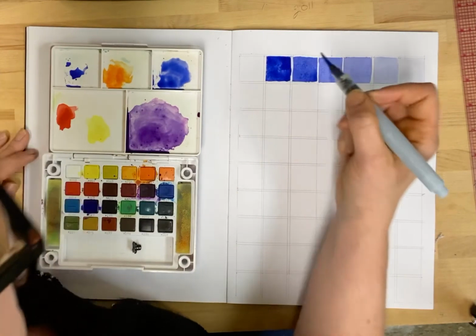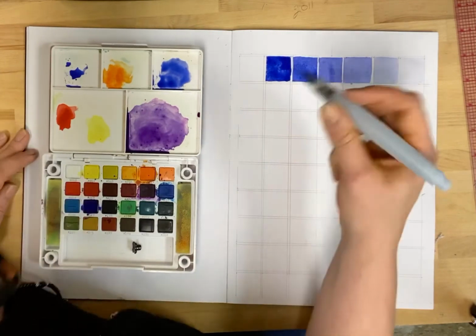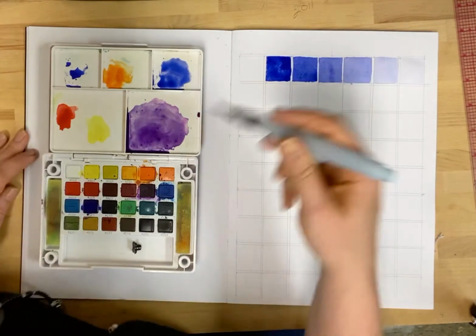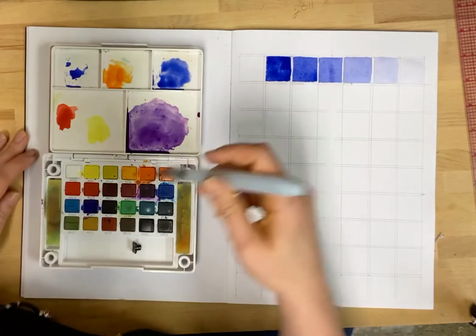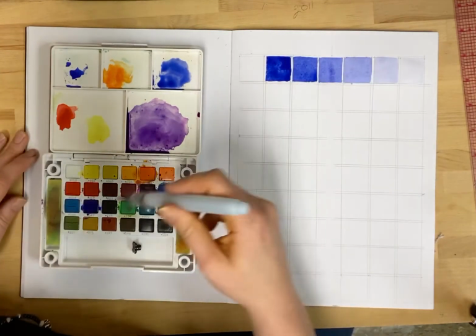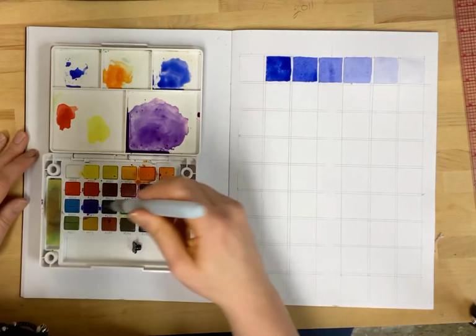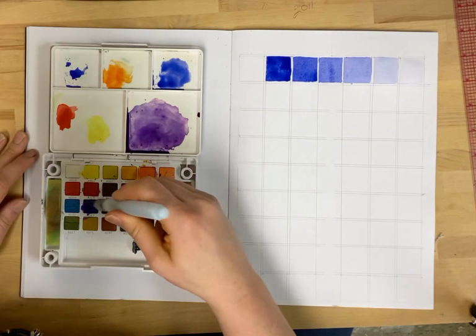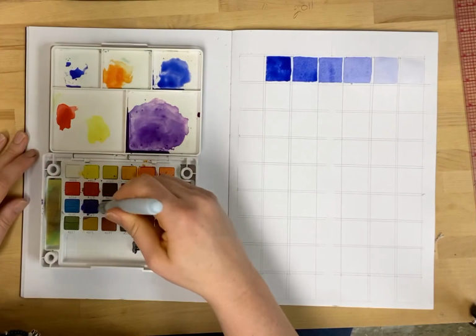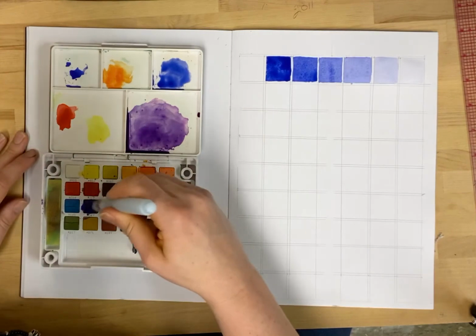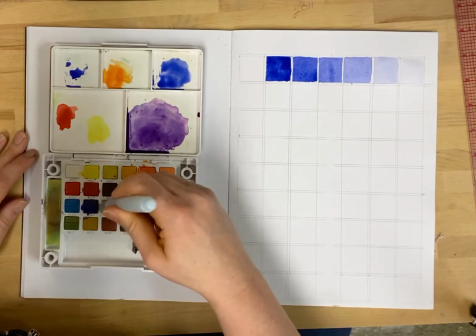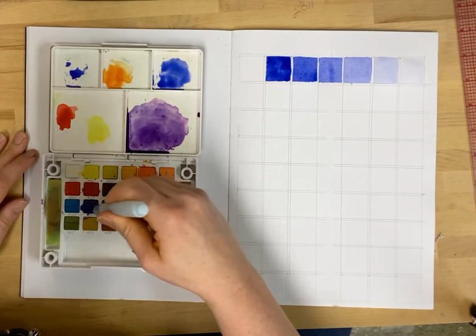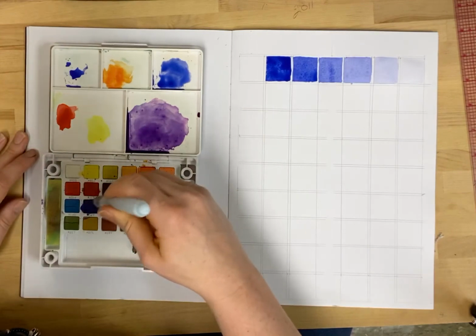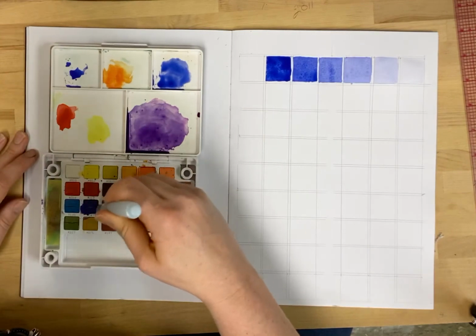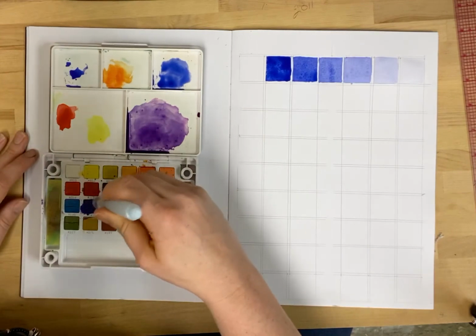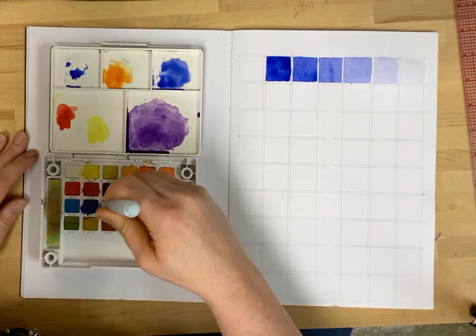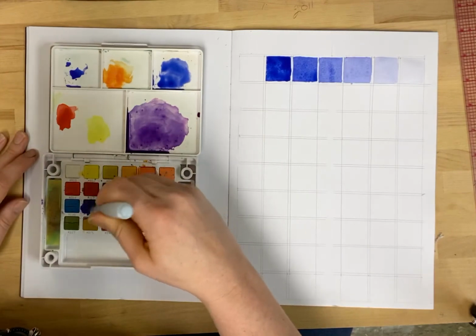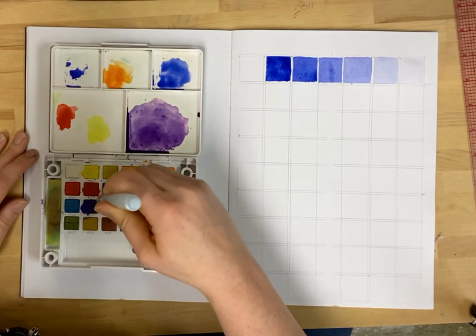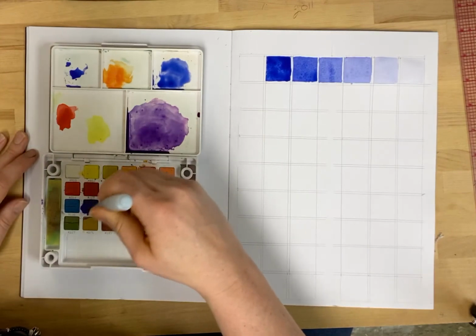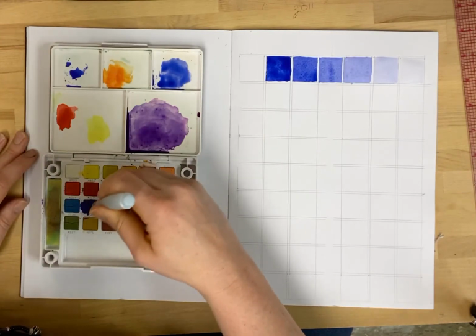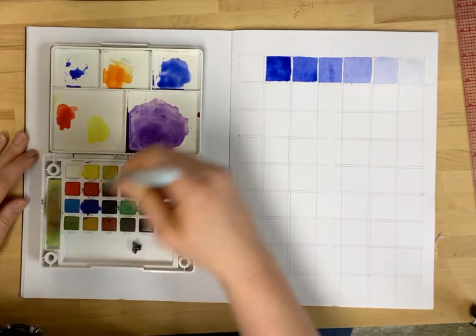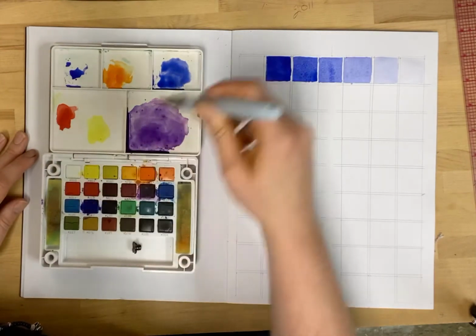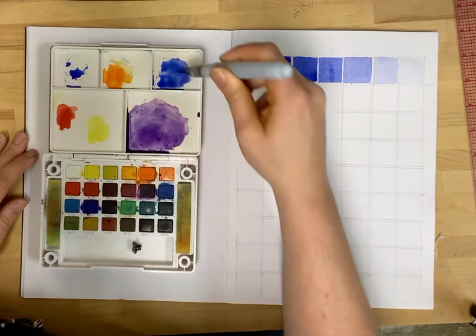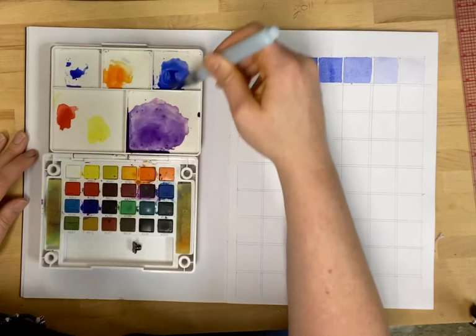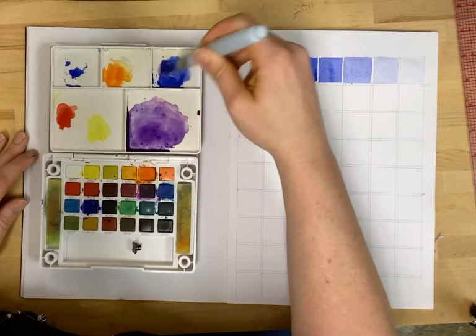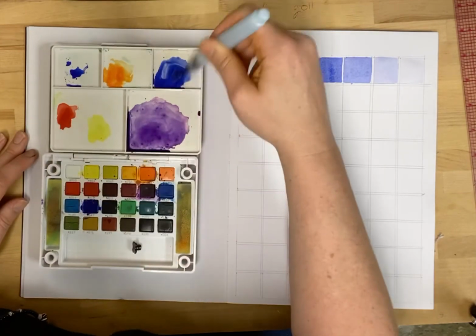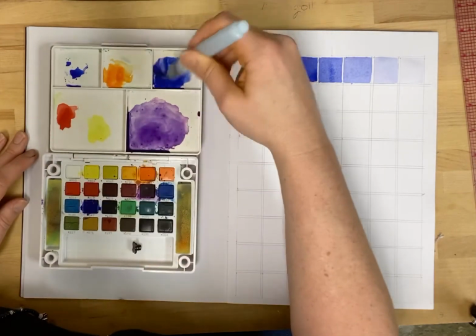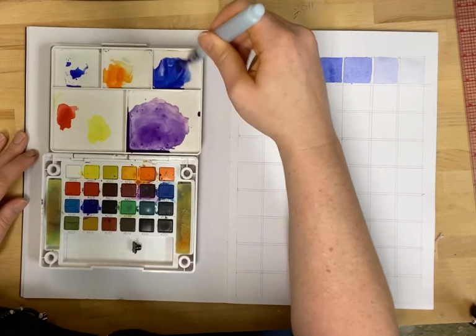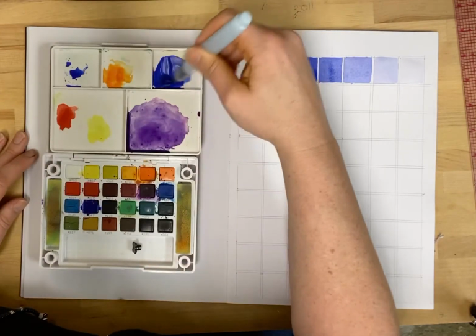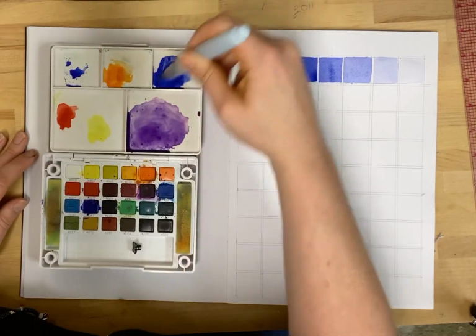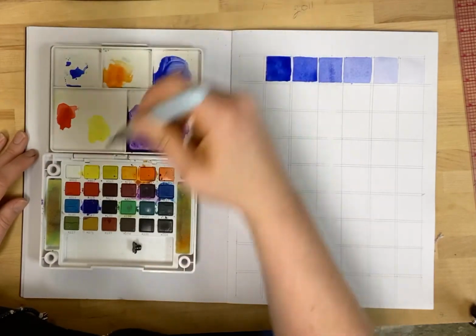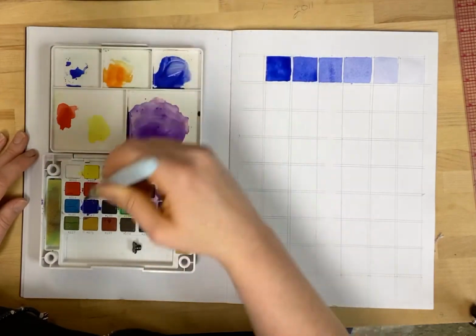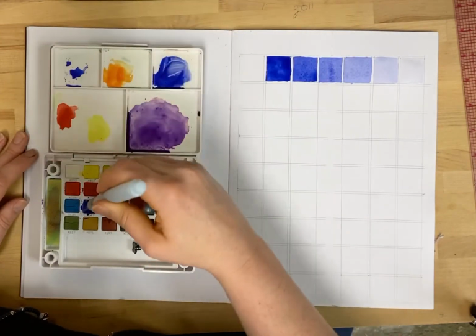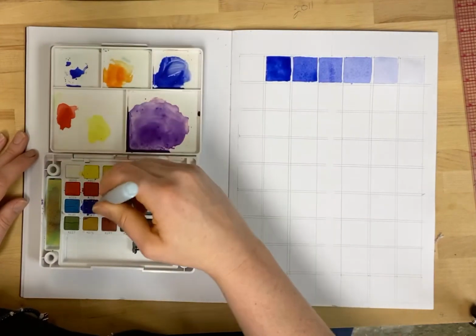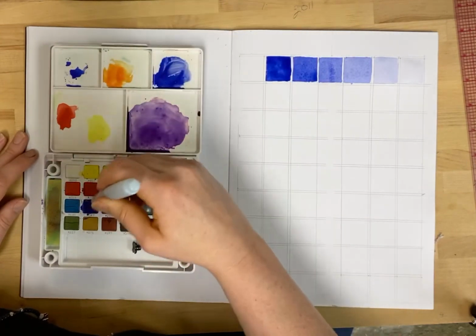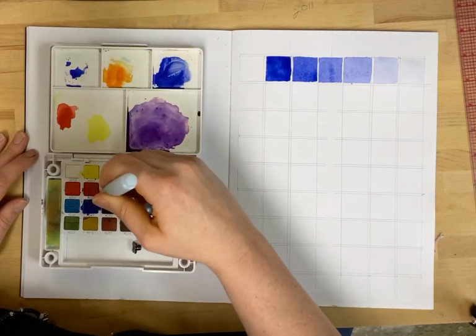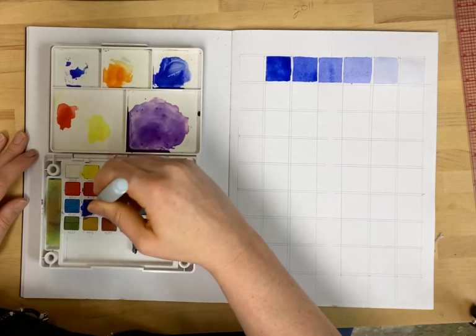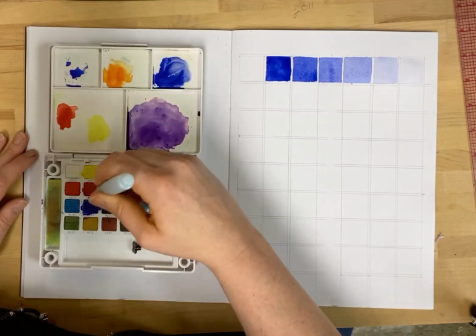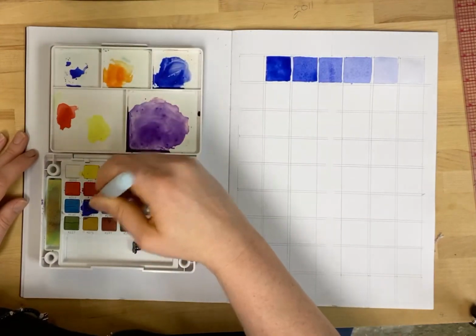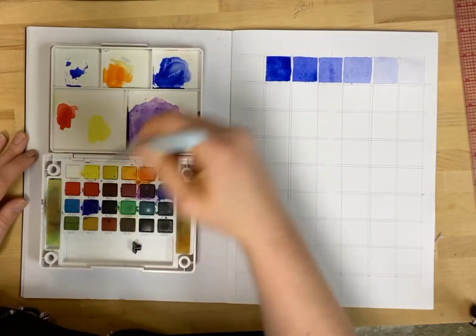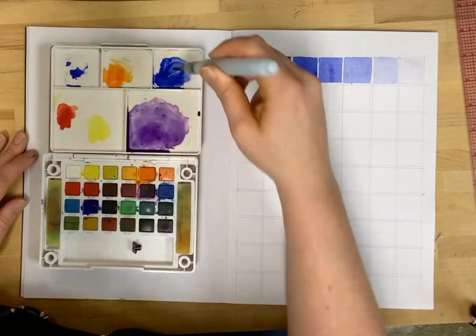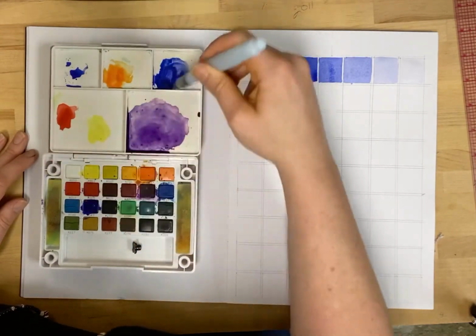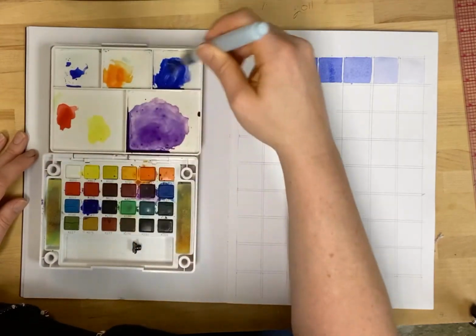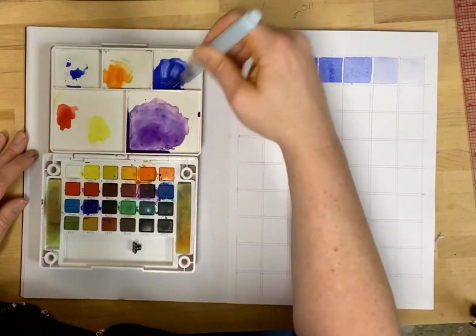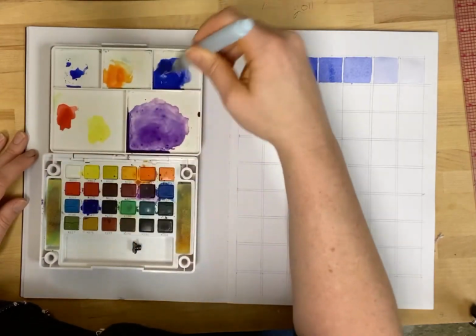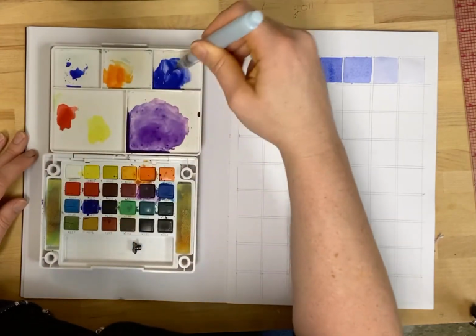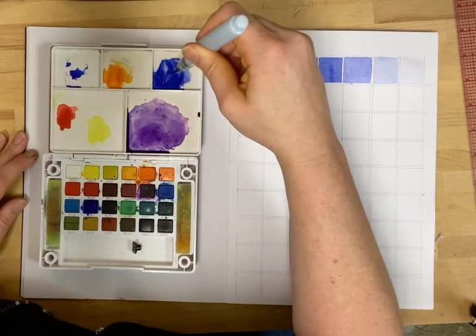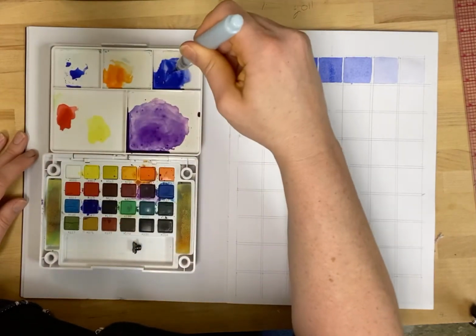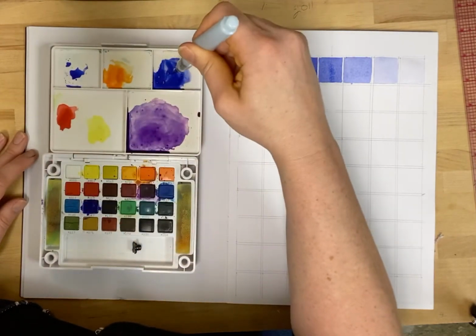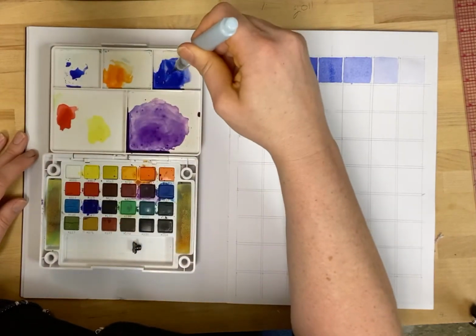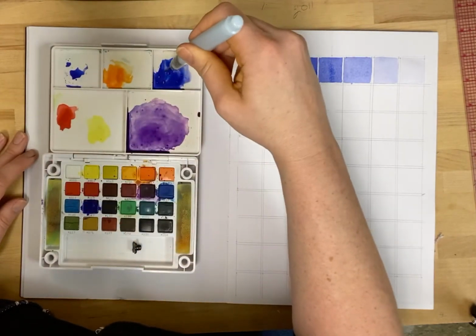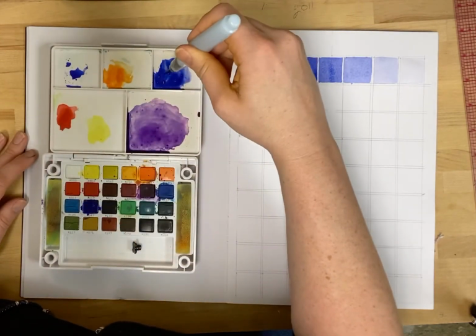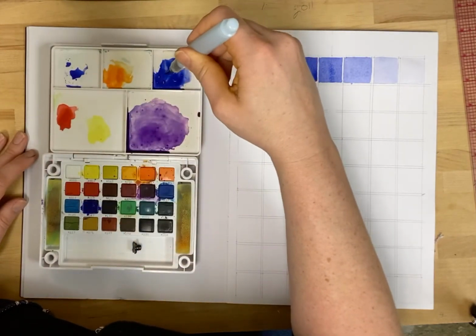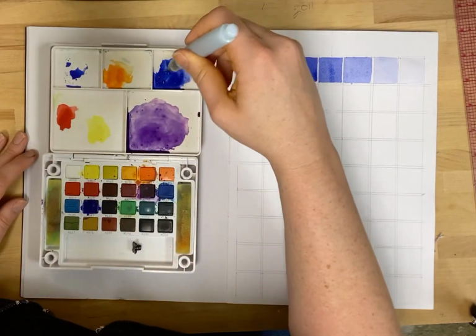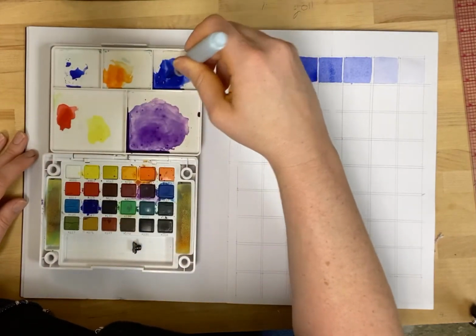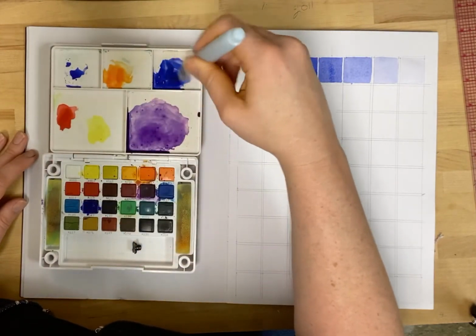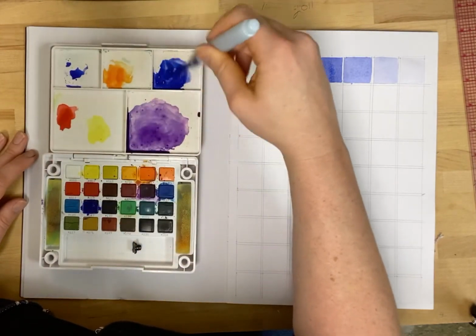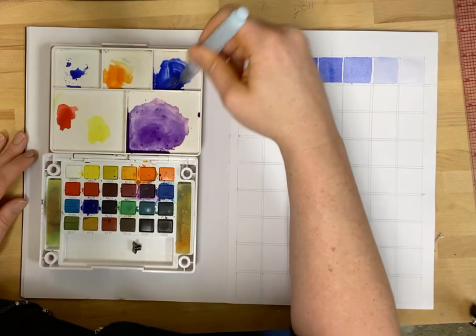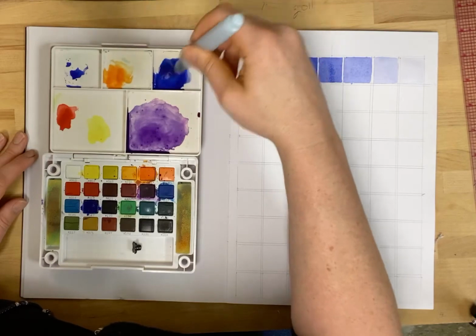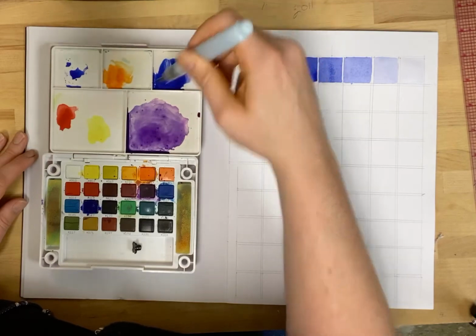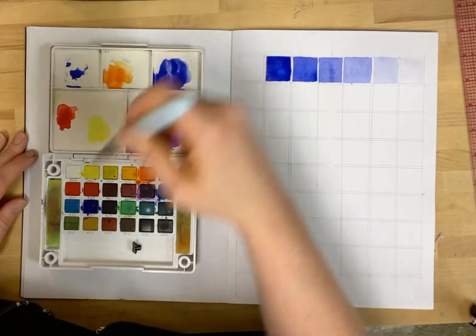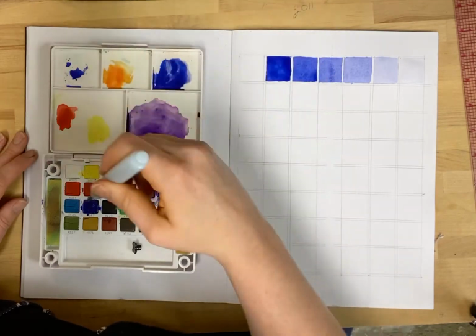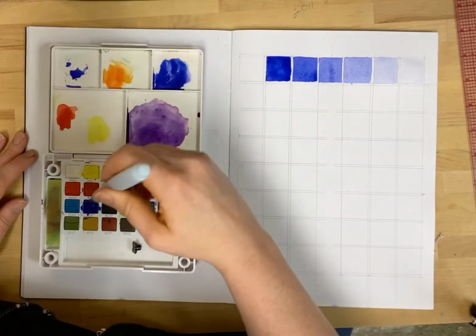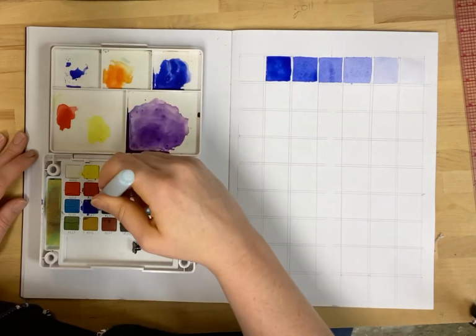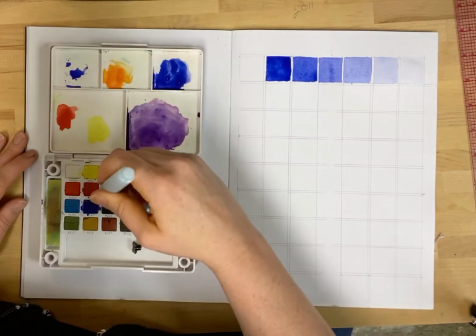I'm going to get the darkest dark — lots of pigment, but I still need water to carry it around.